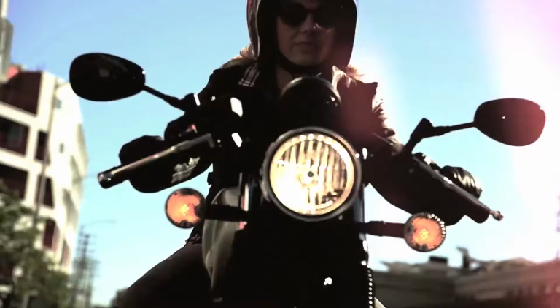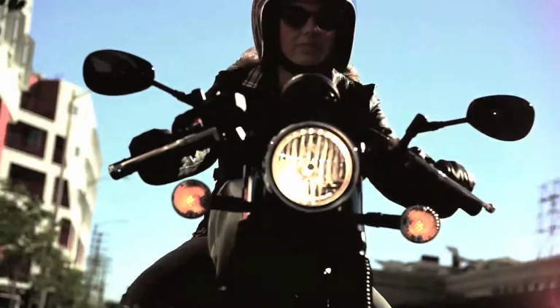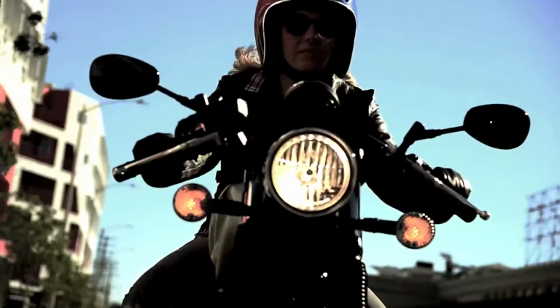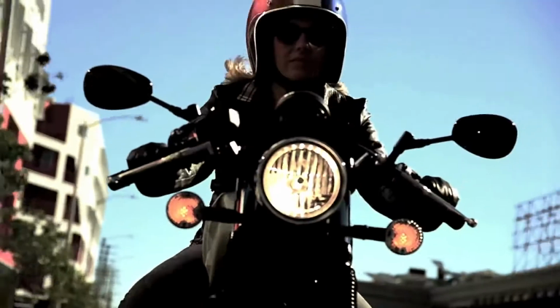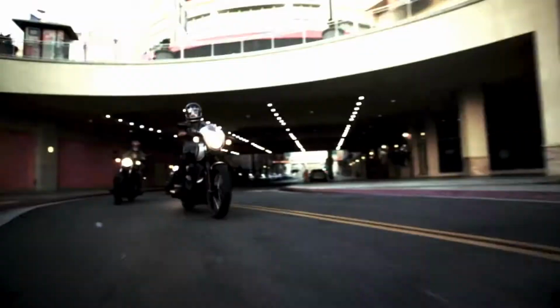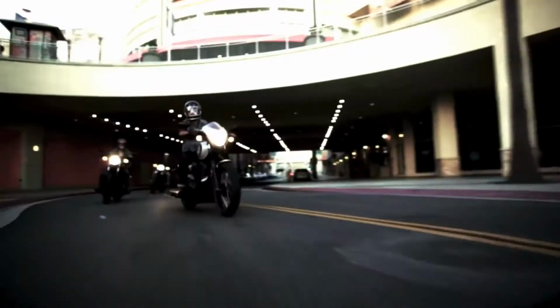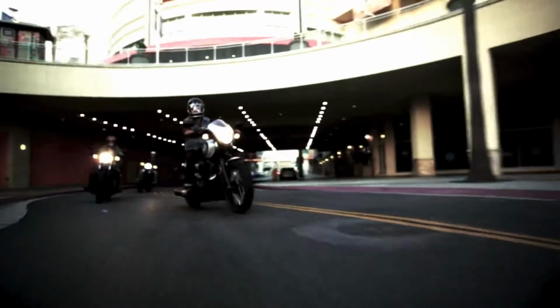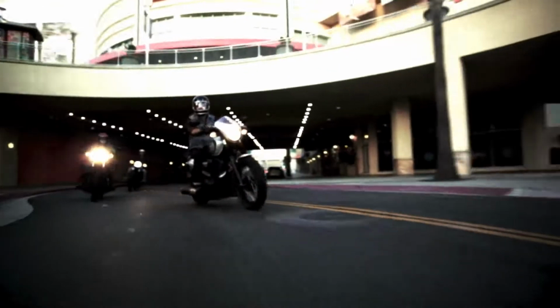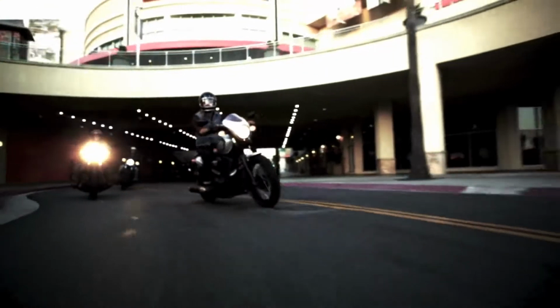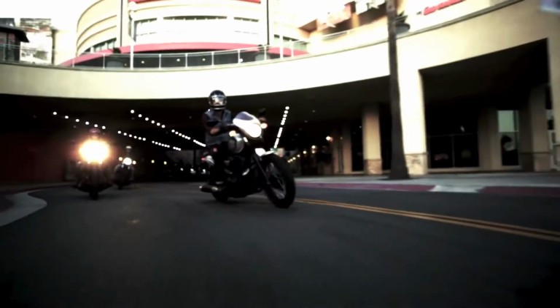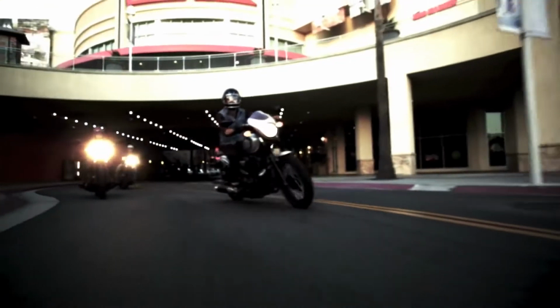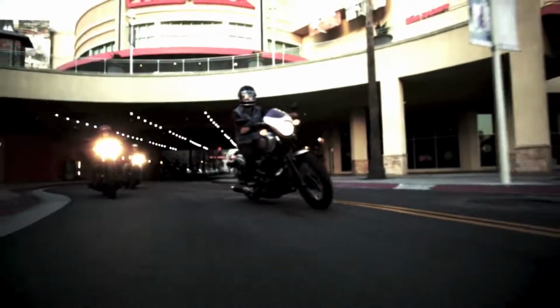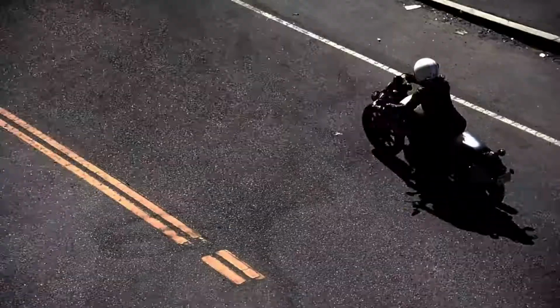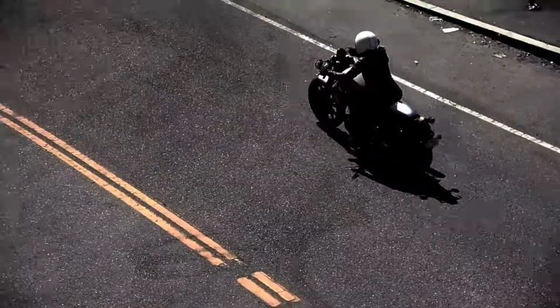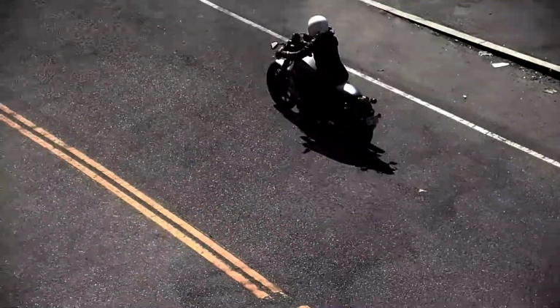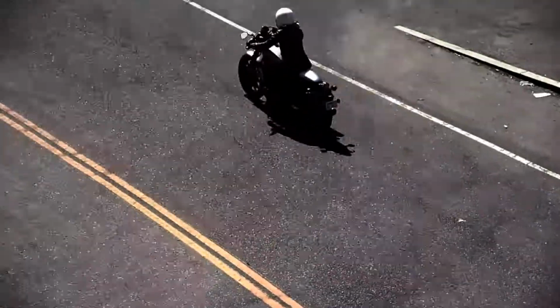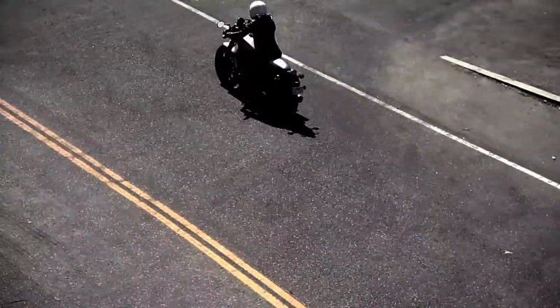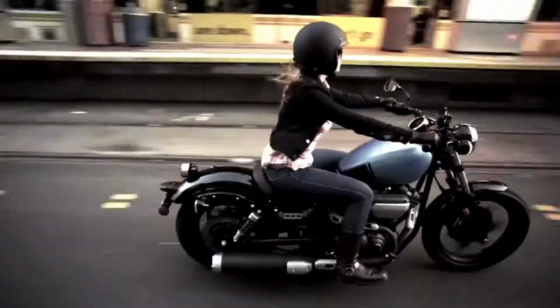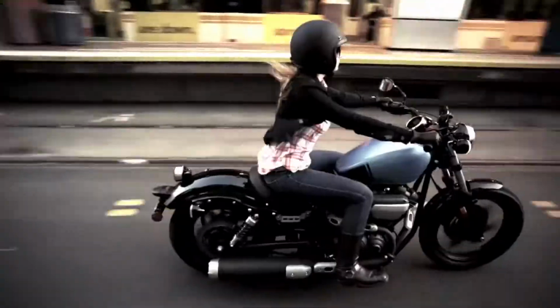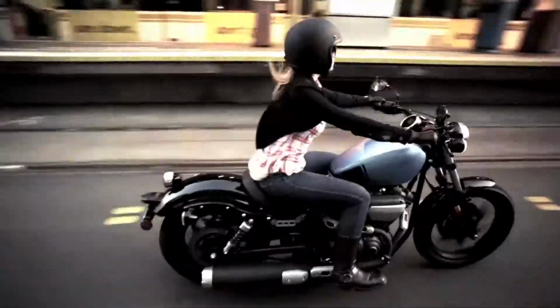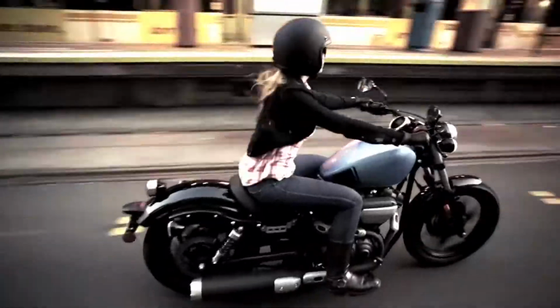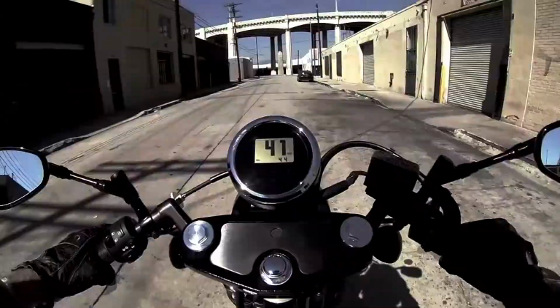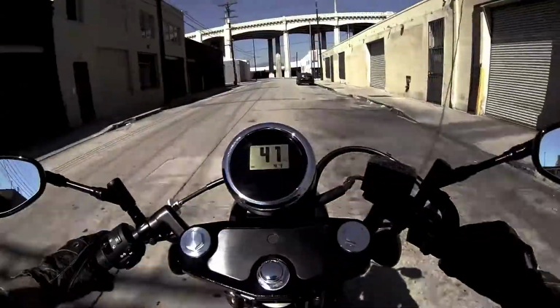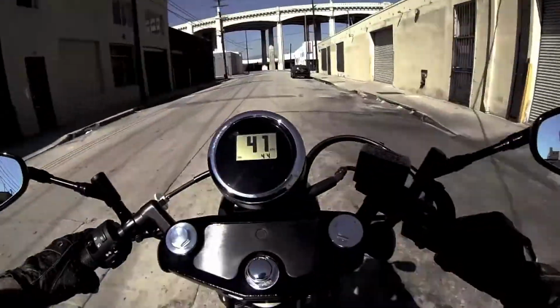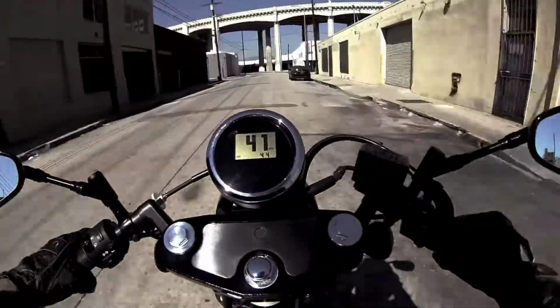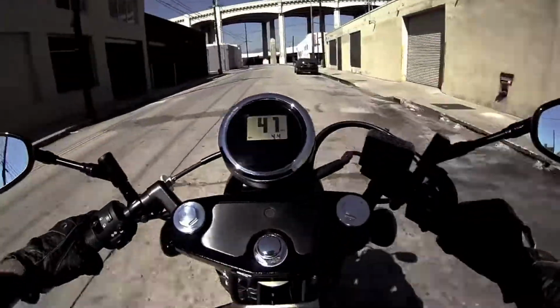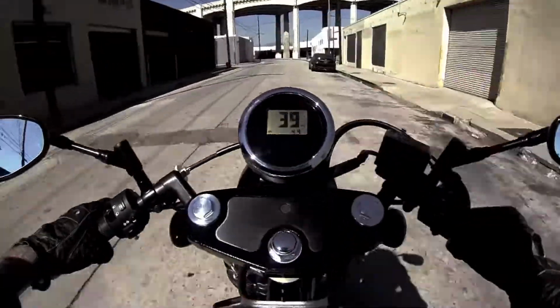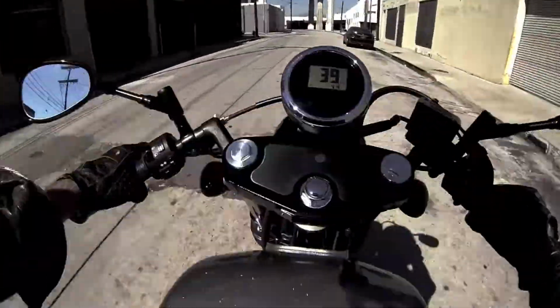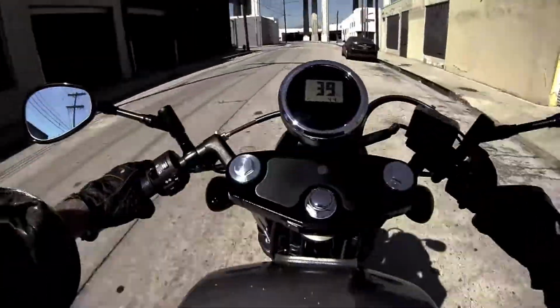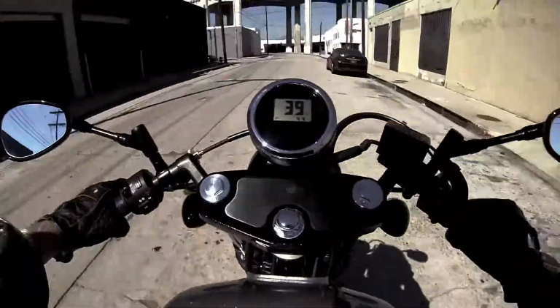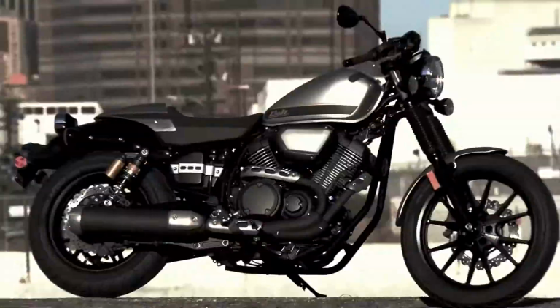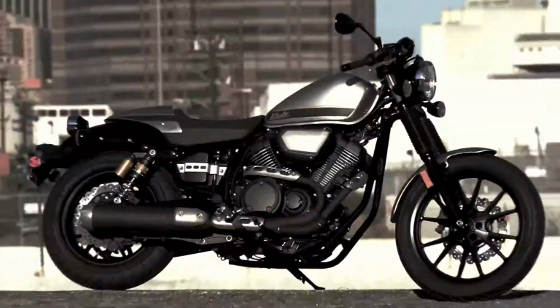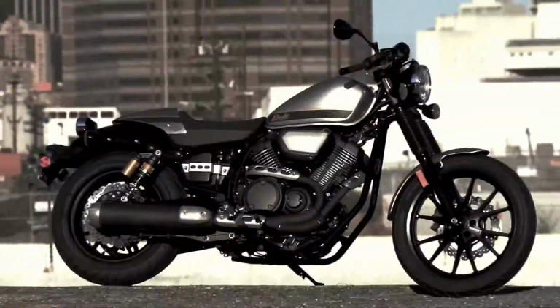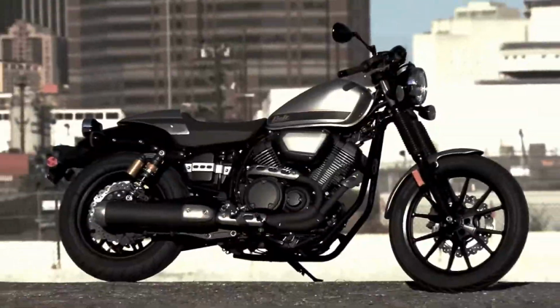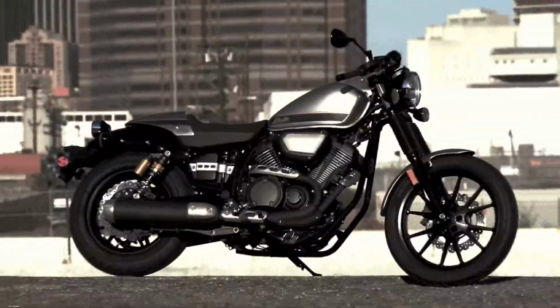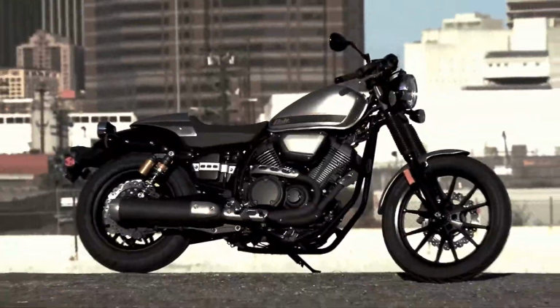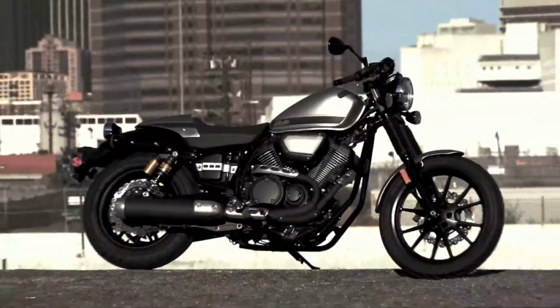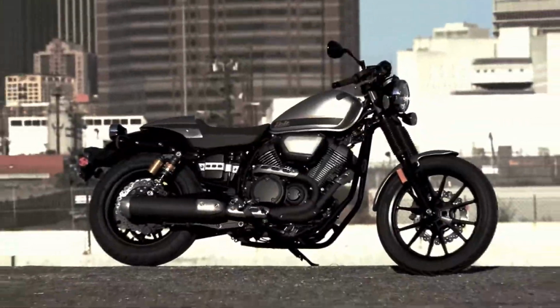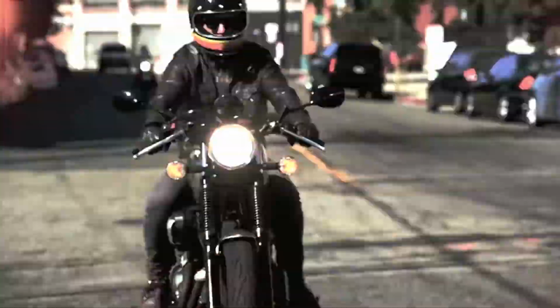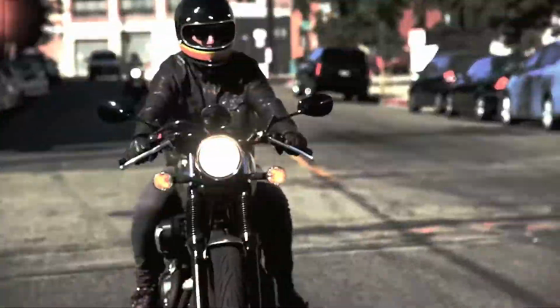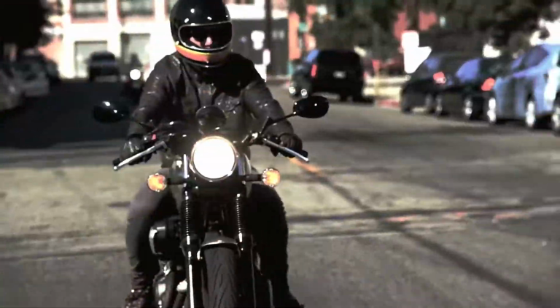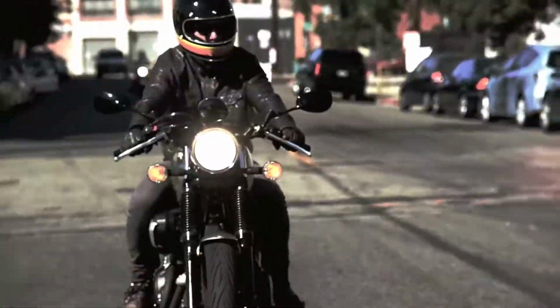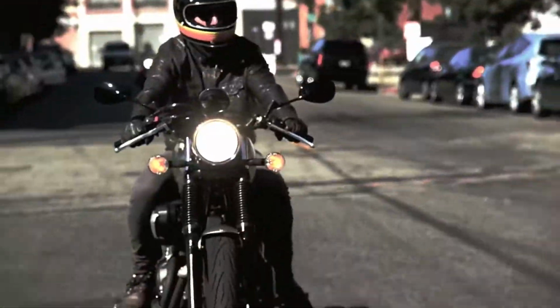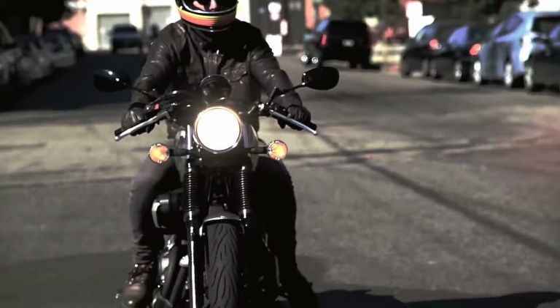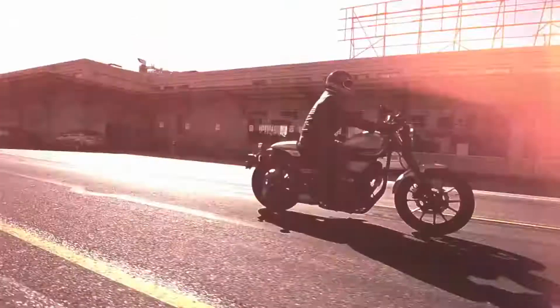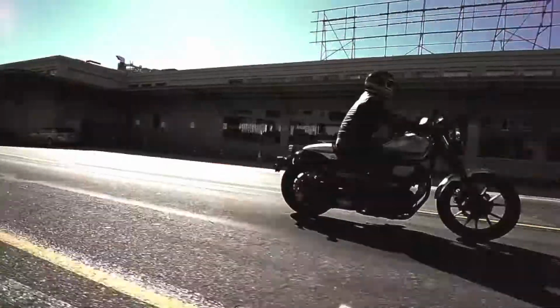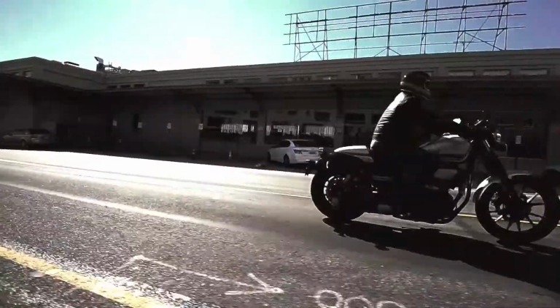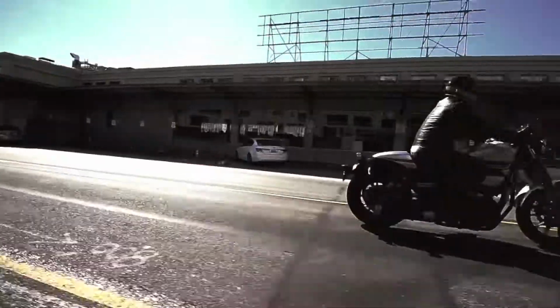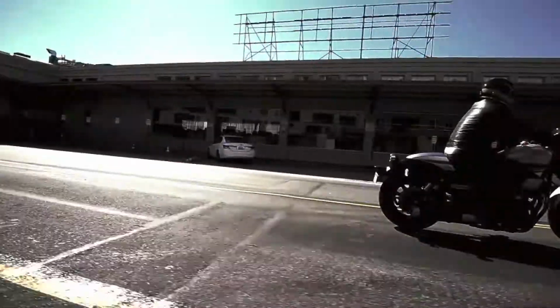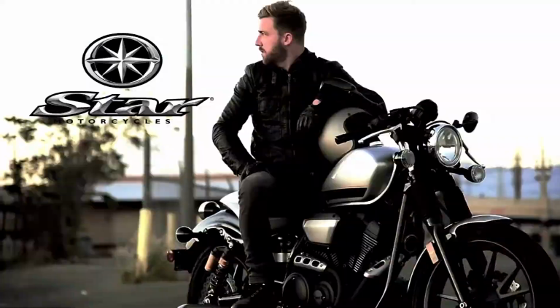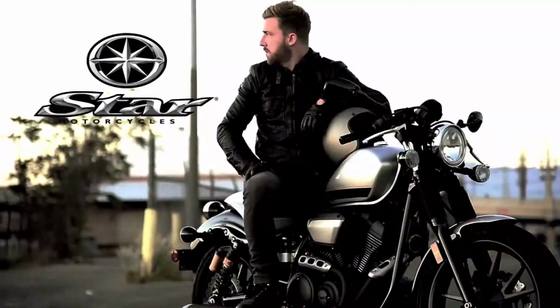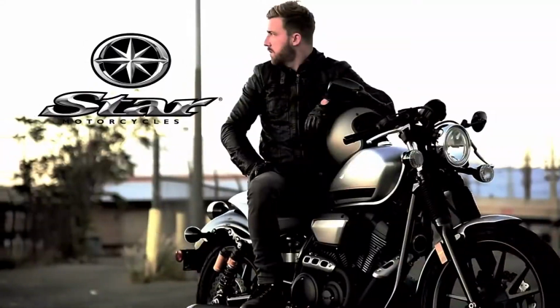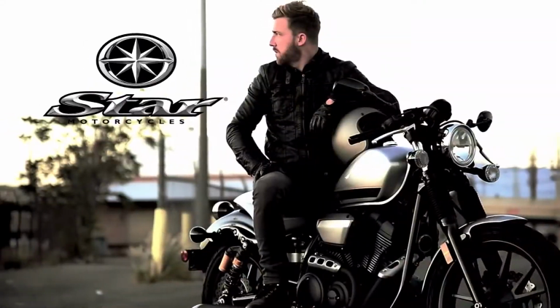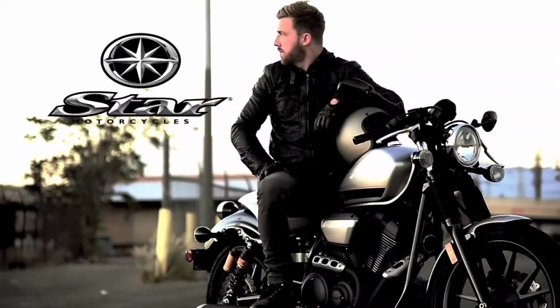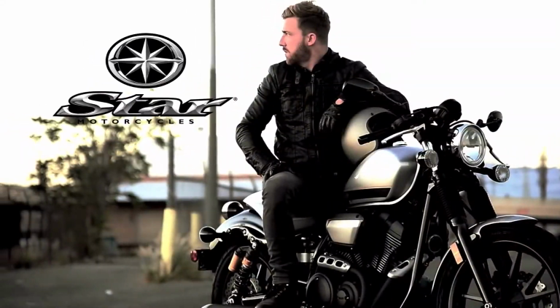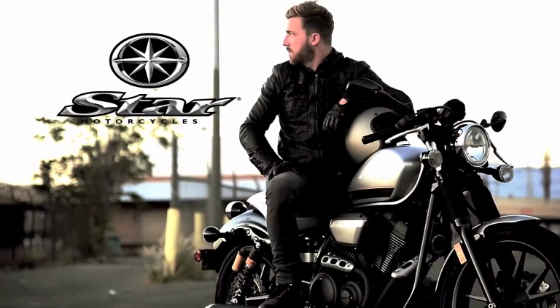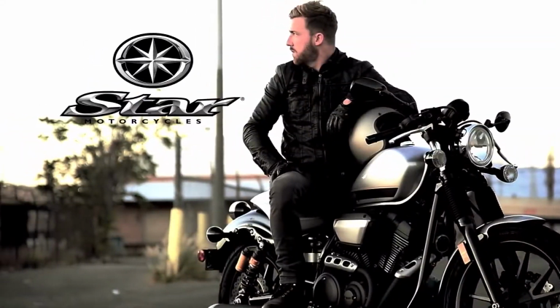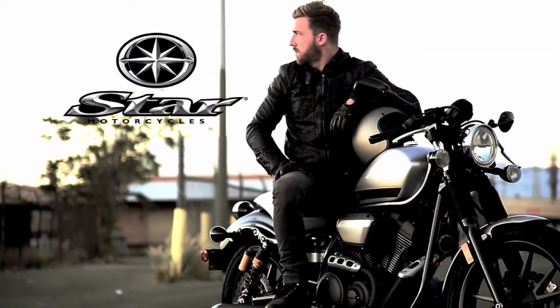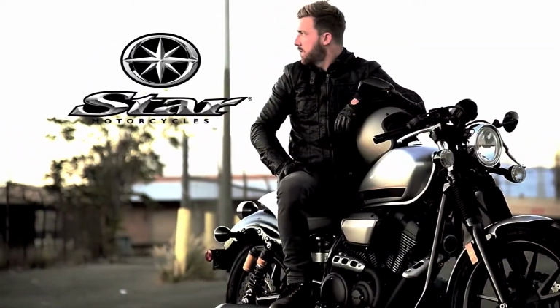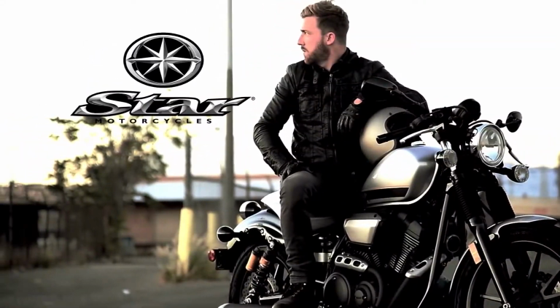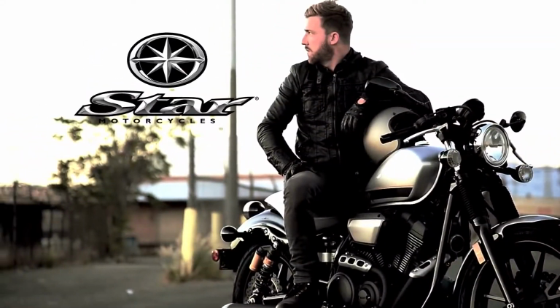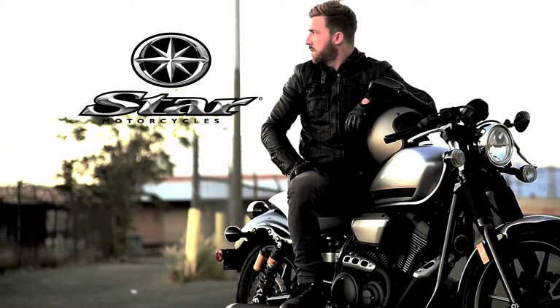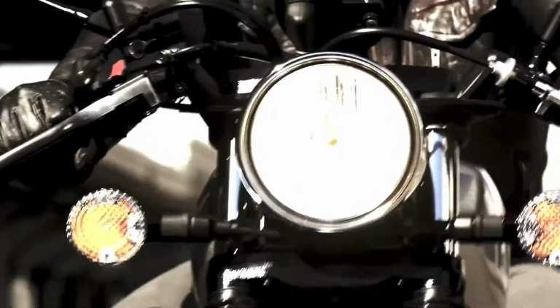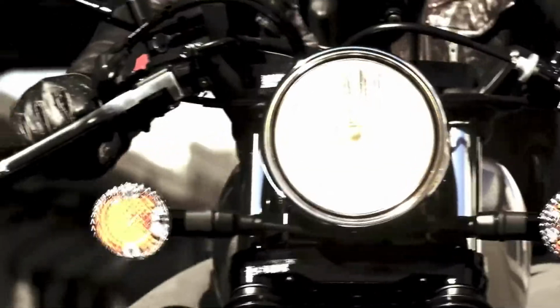Take your pick, they're all a blast to ride. The Bolt — a new flash of brilliance from Star Motorcycles.